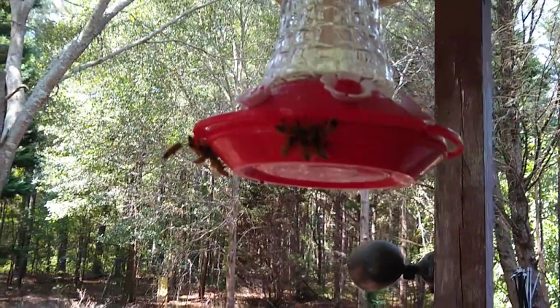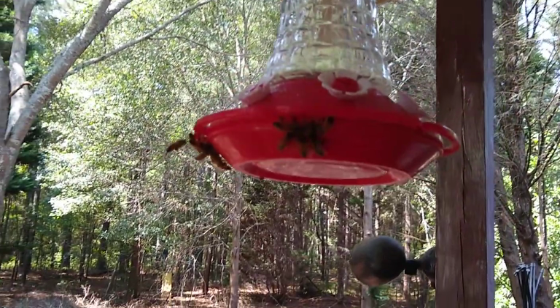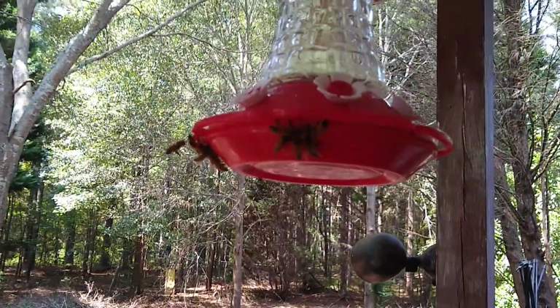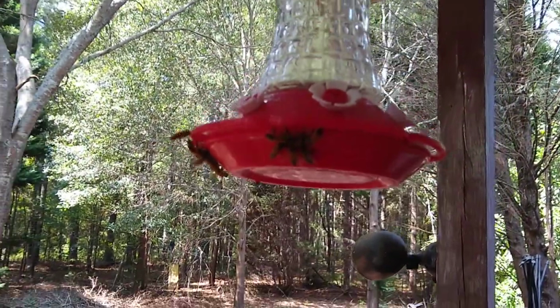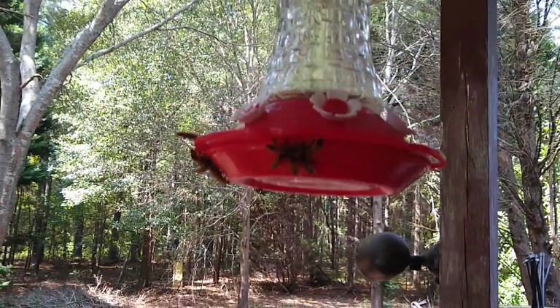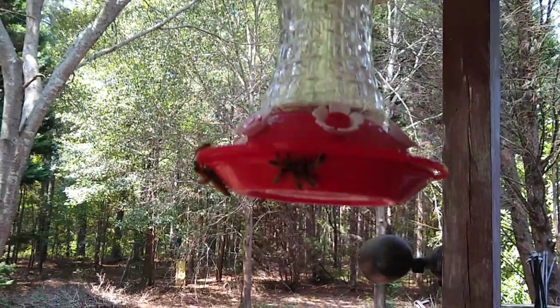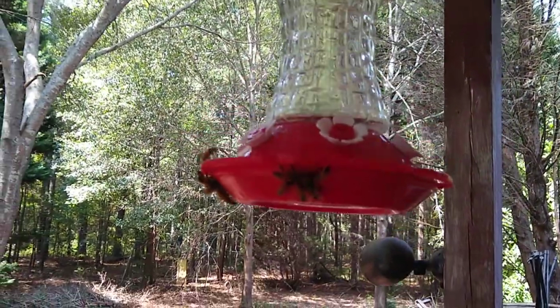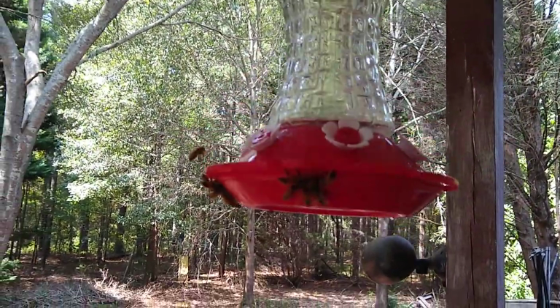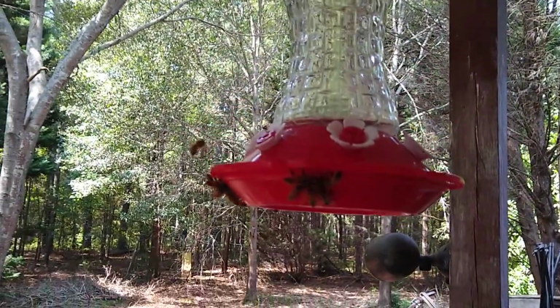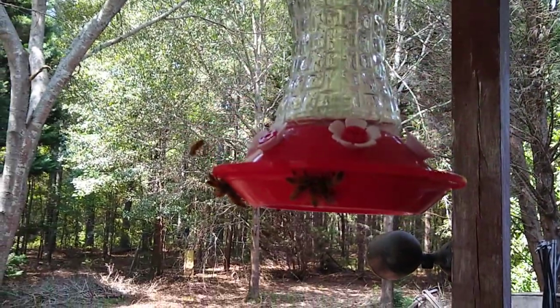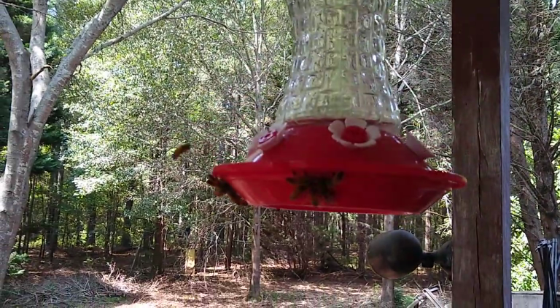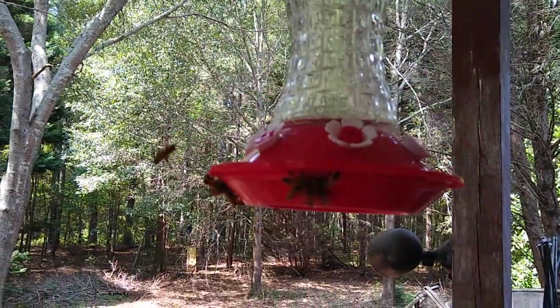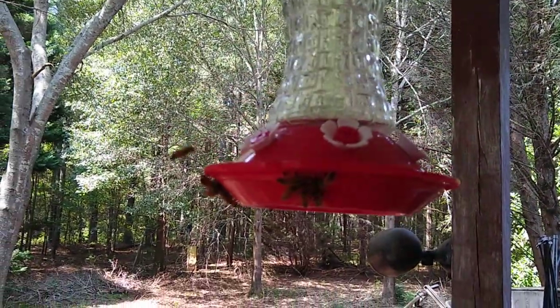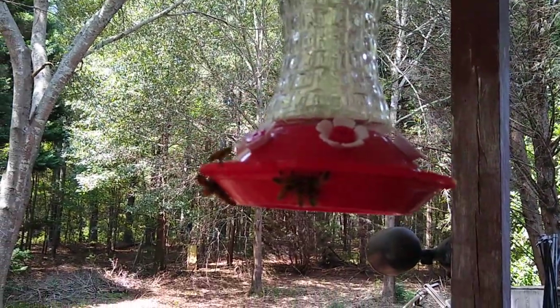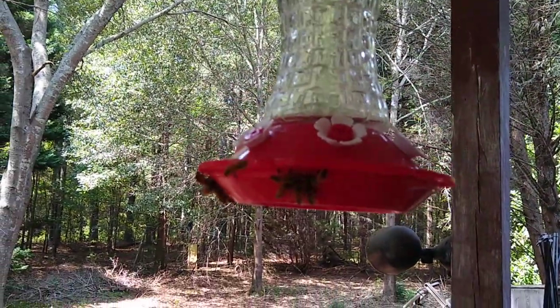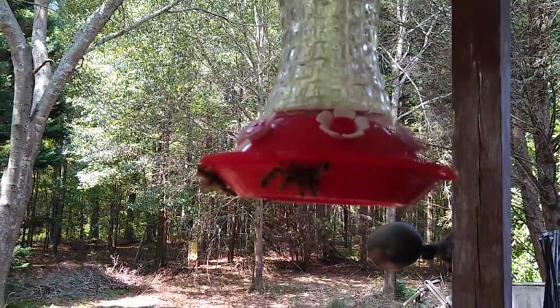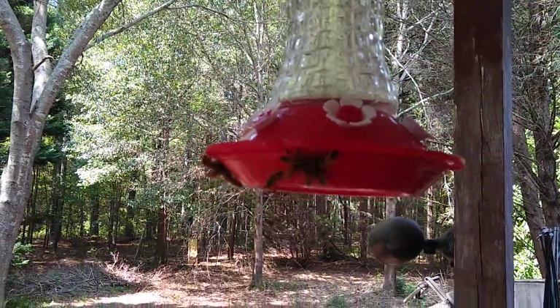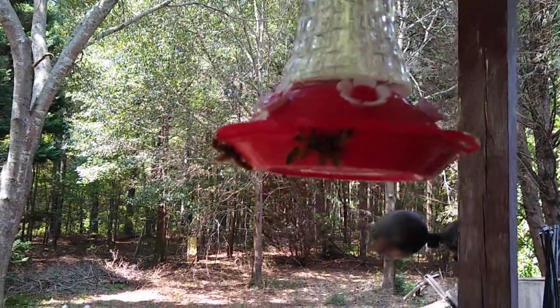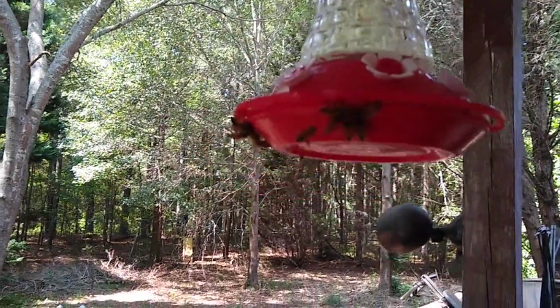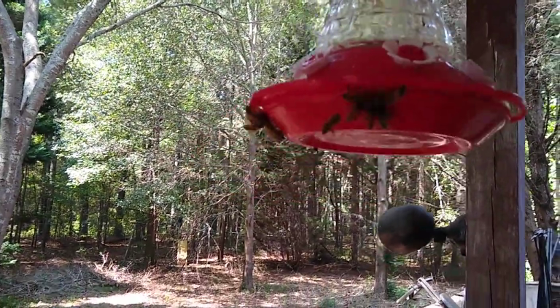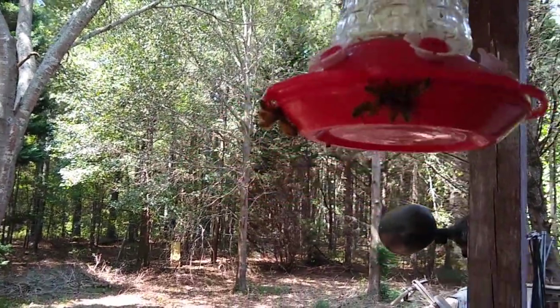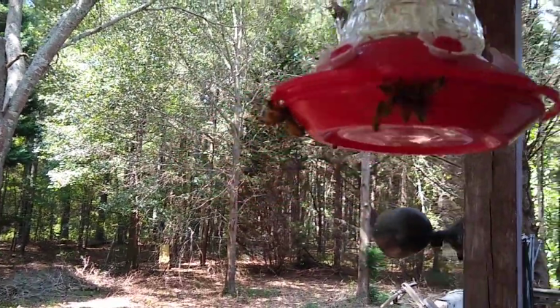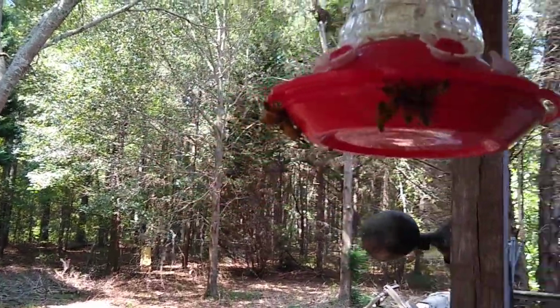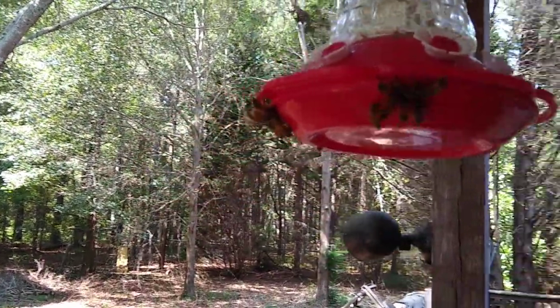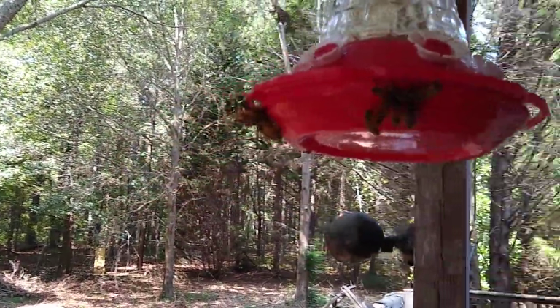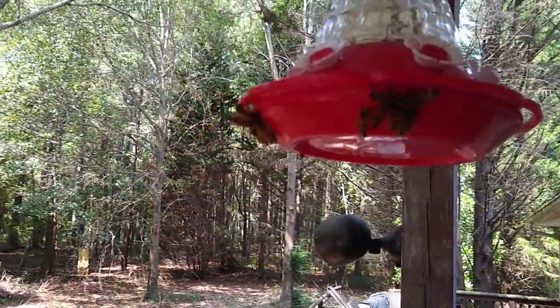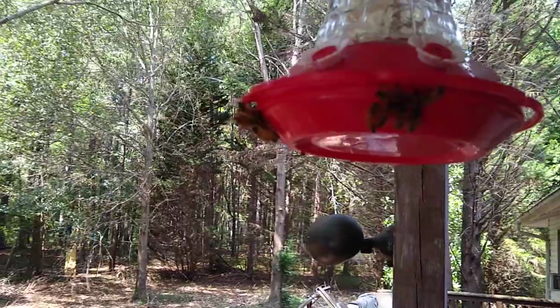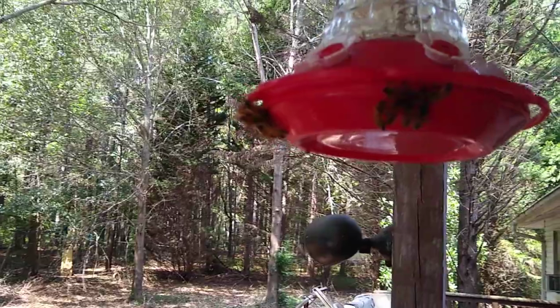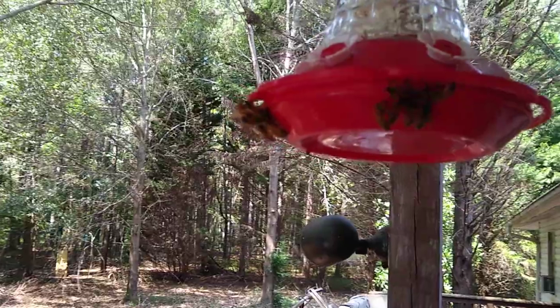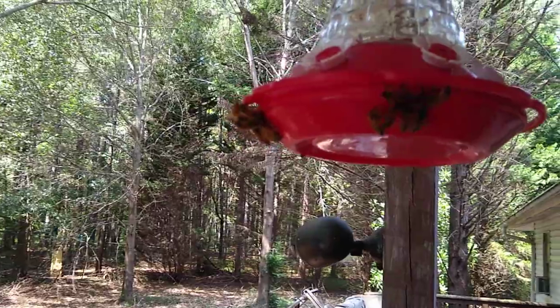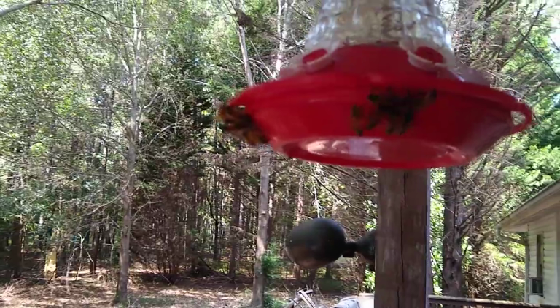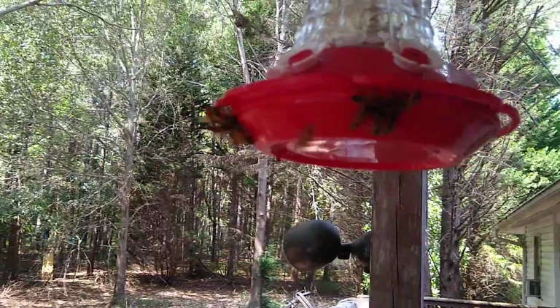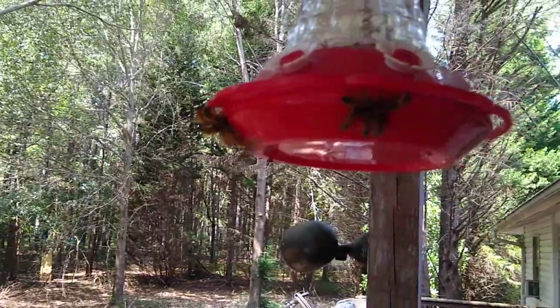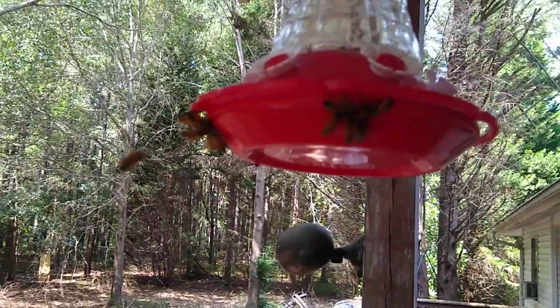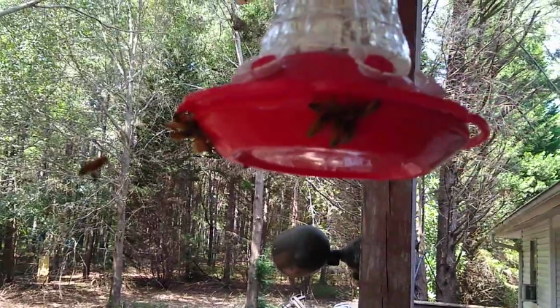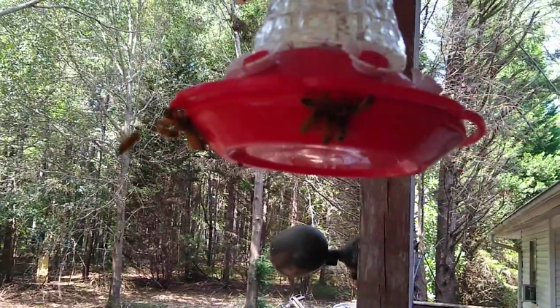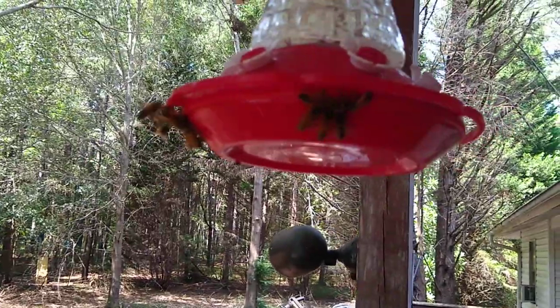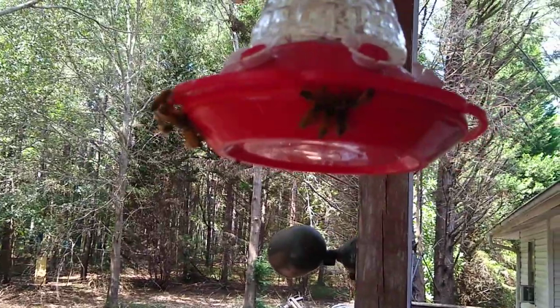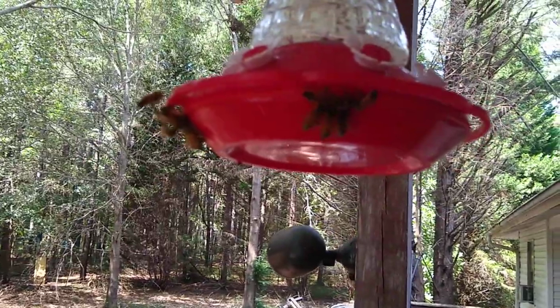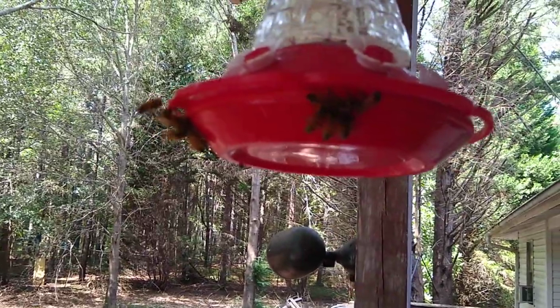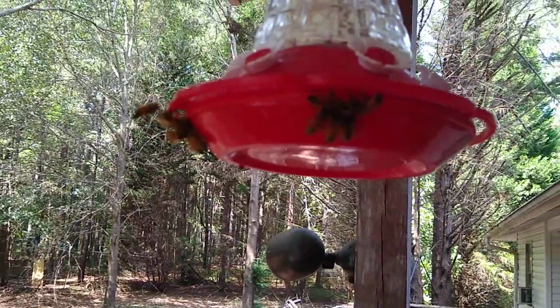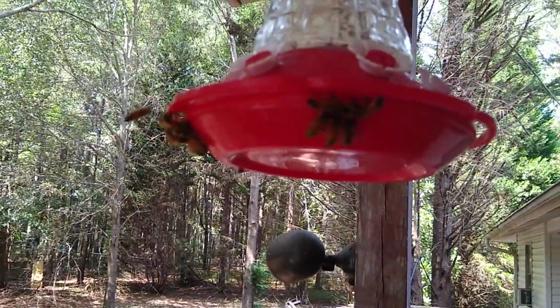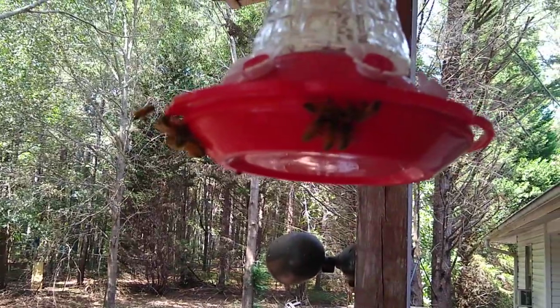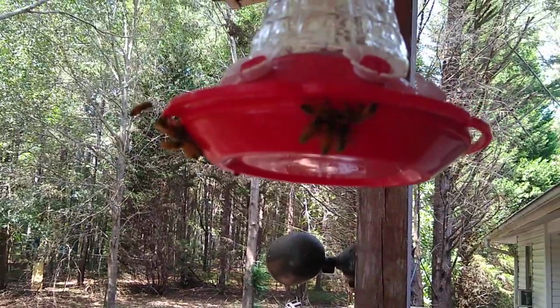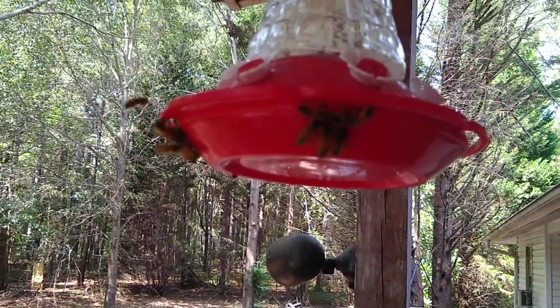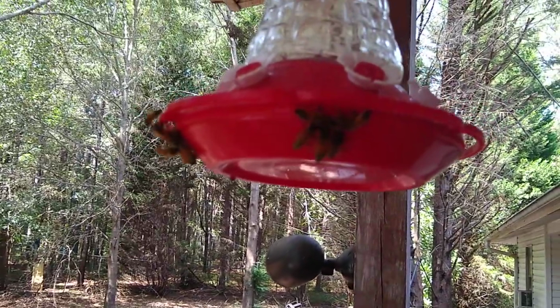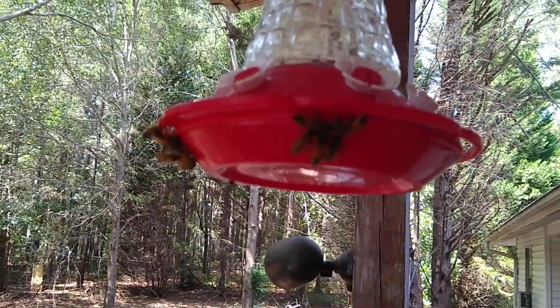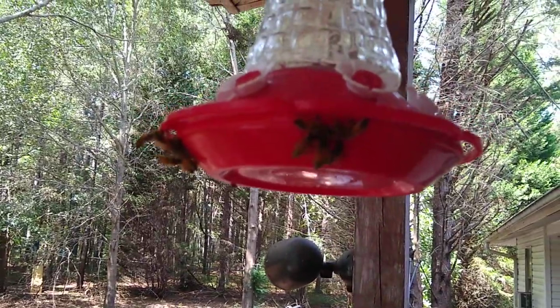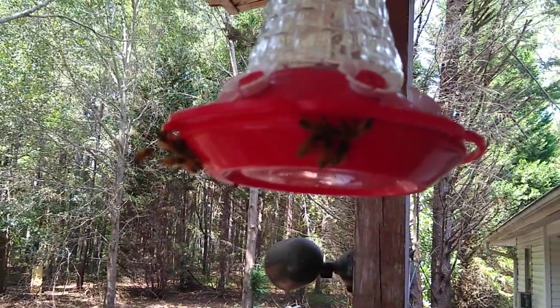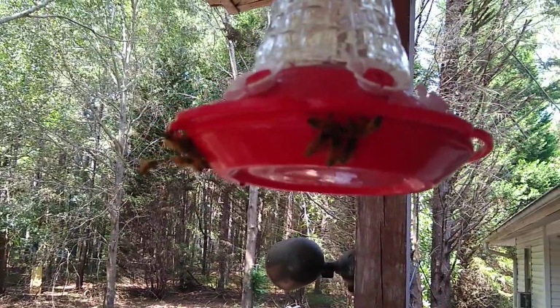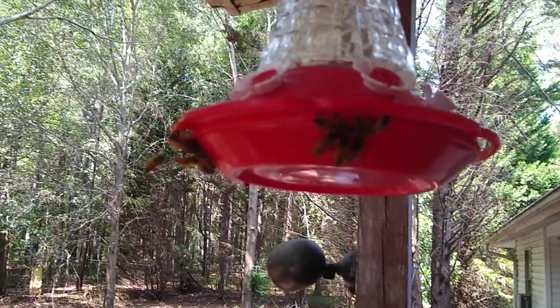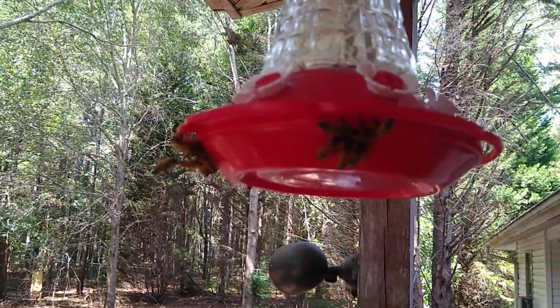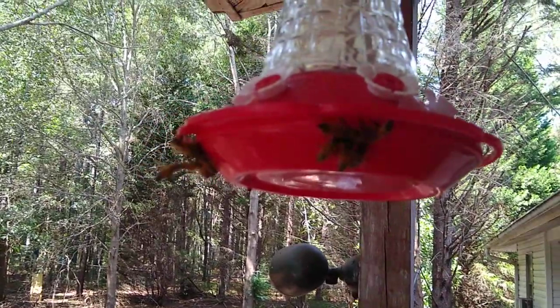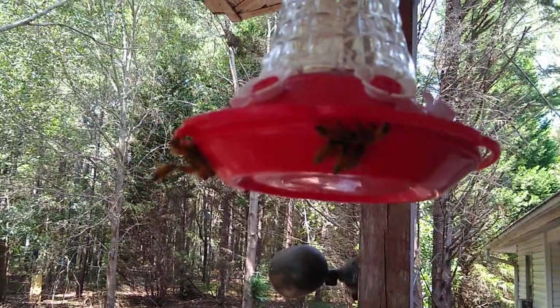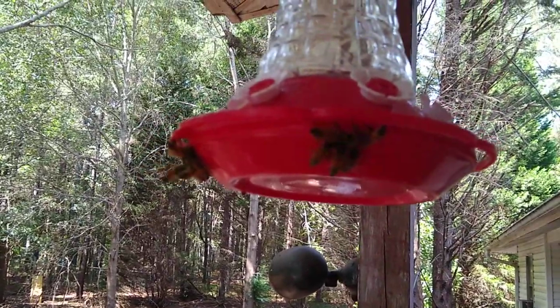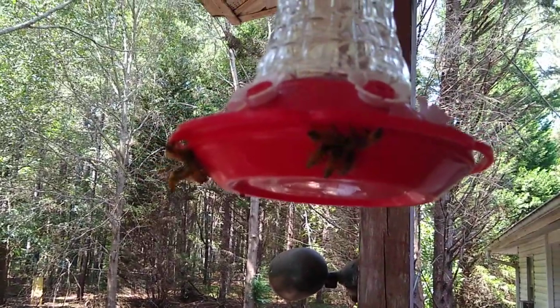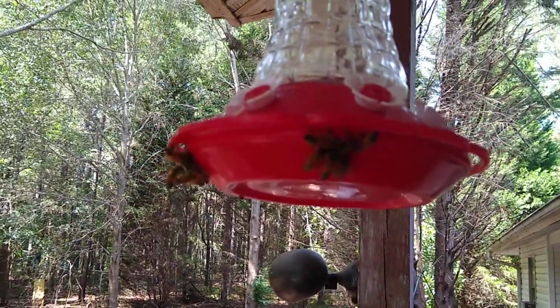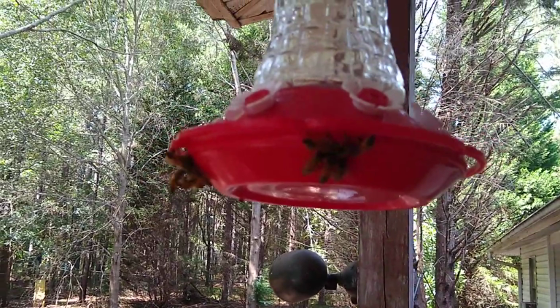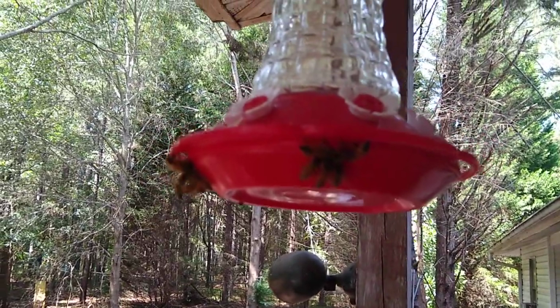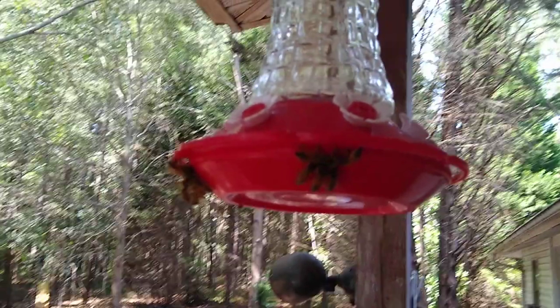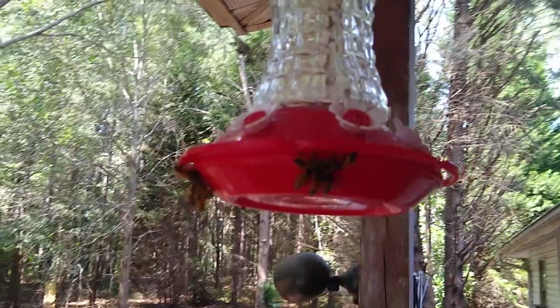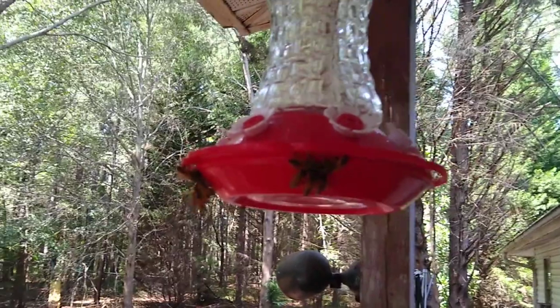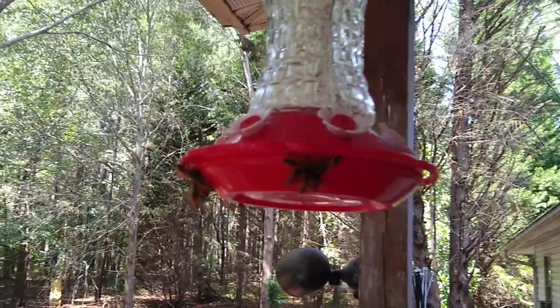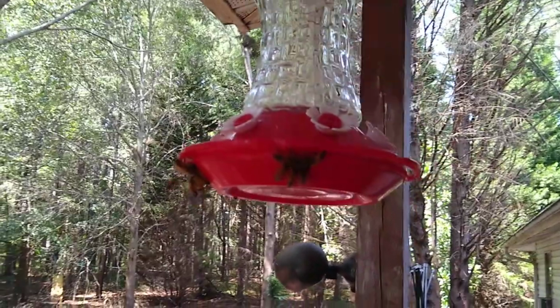Our hummingbird feeder has become a beehive. There's about 18 to 20 bees on there.